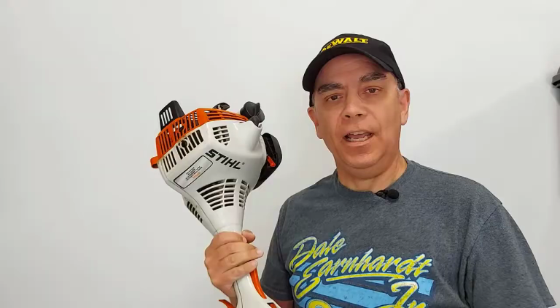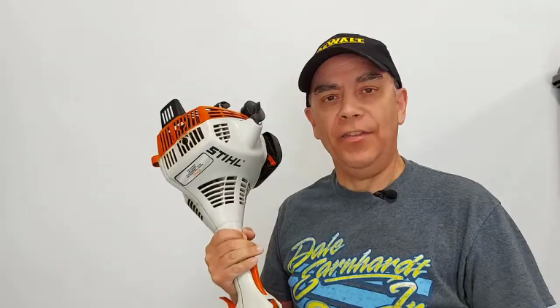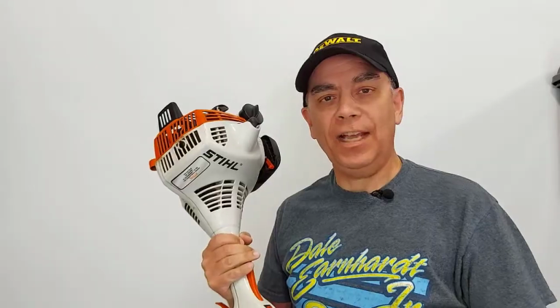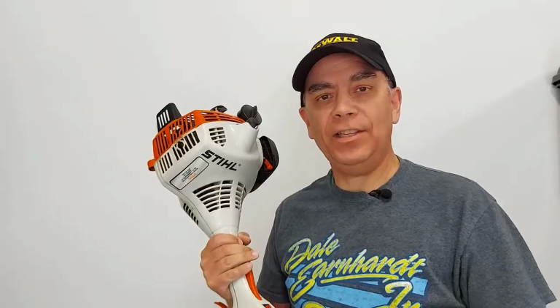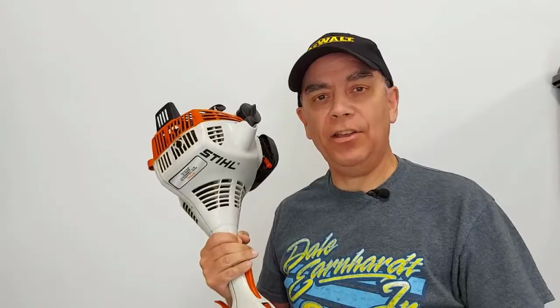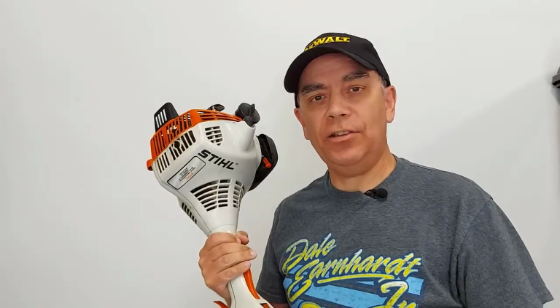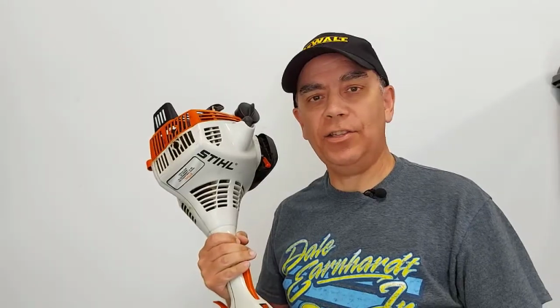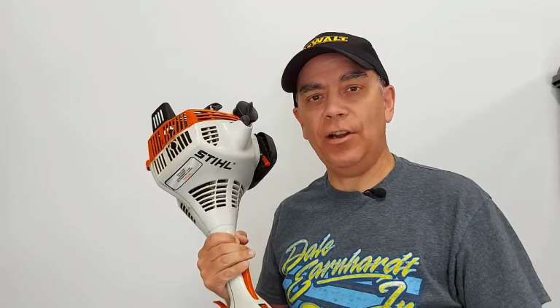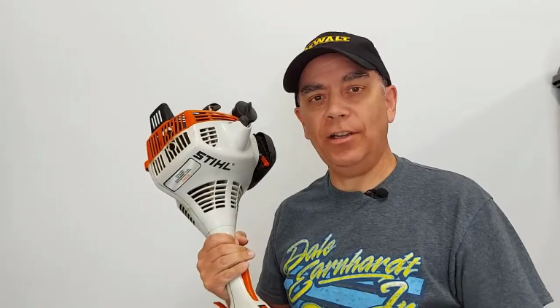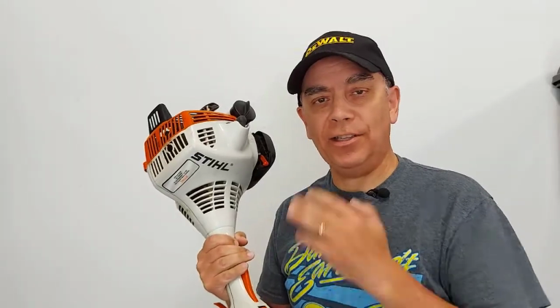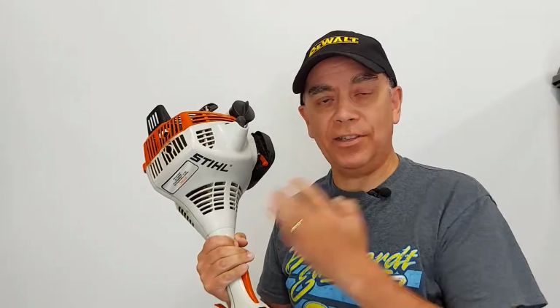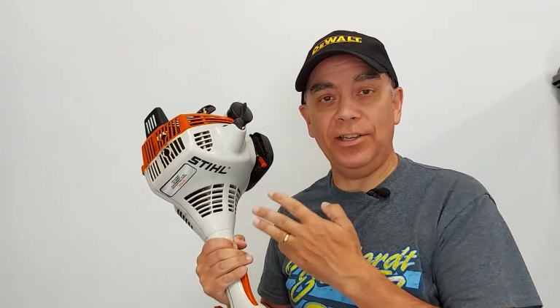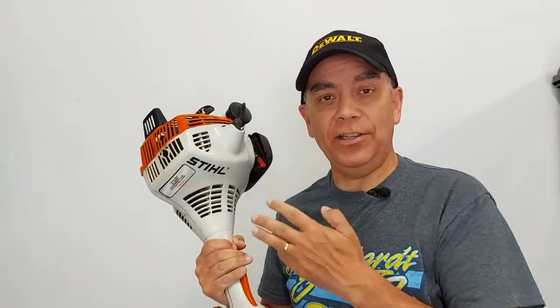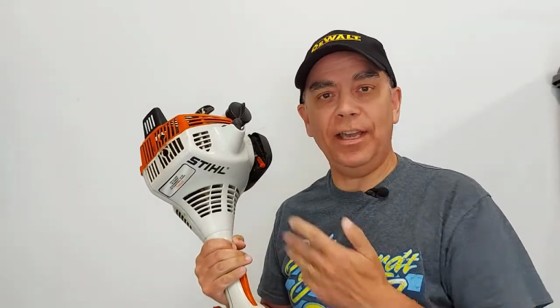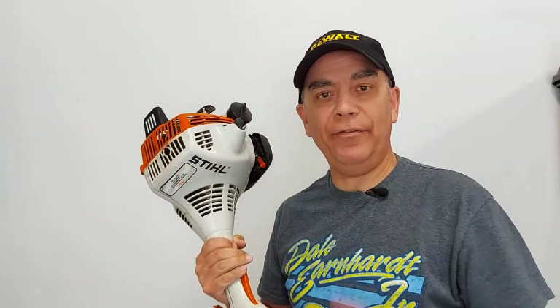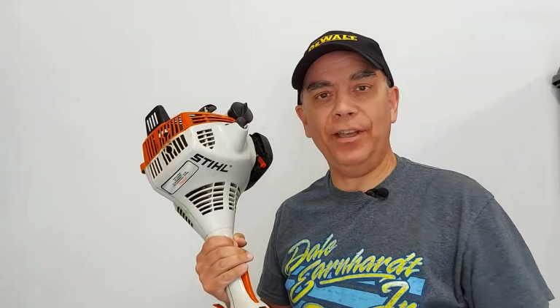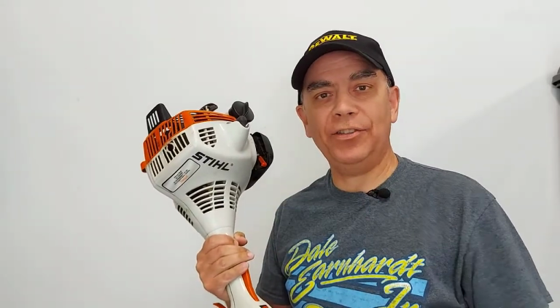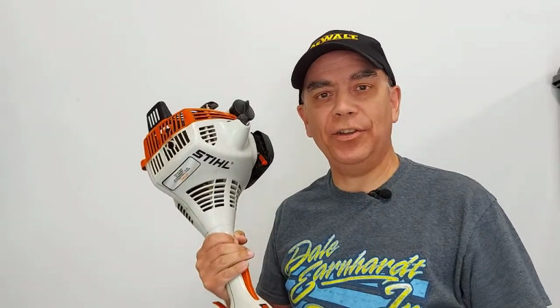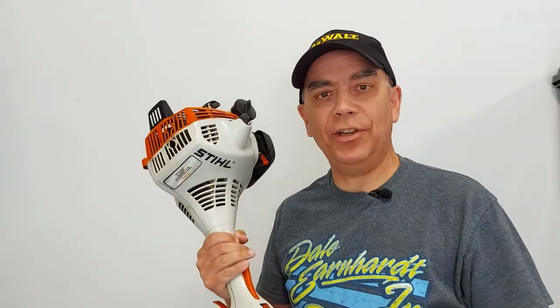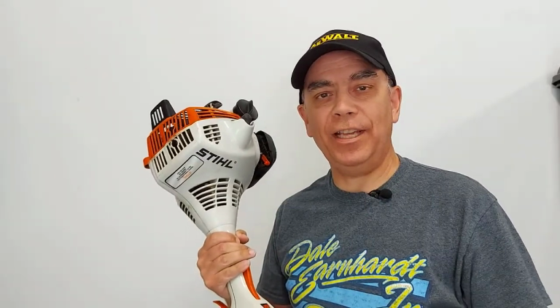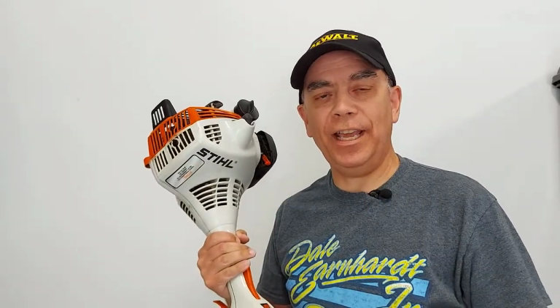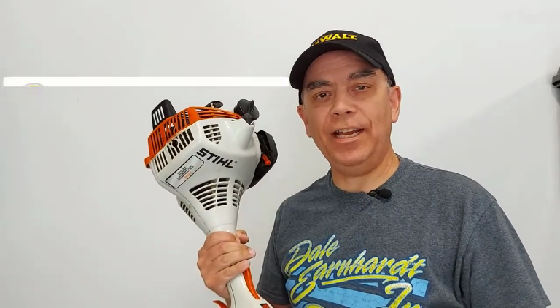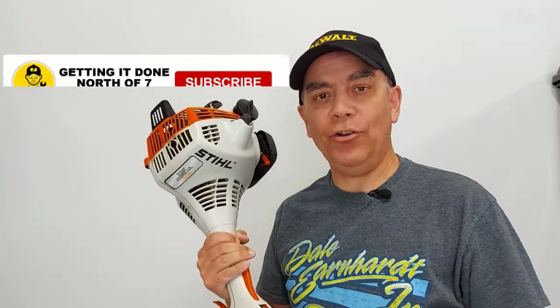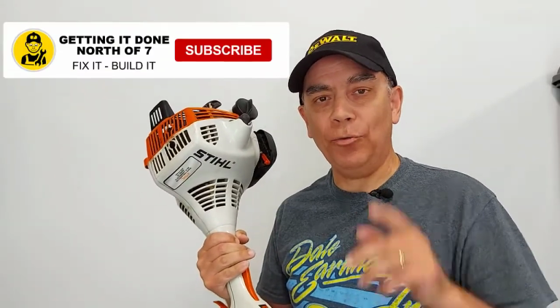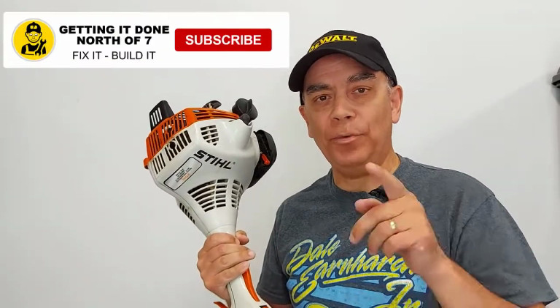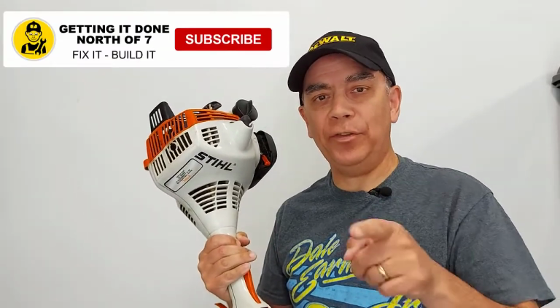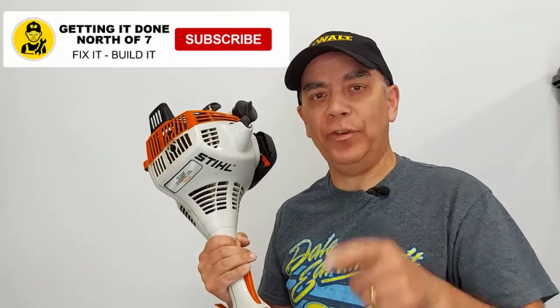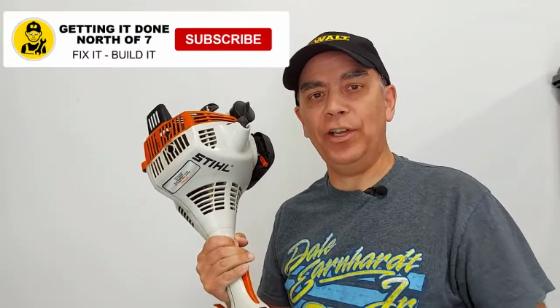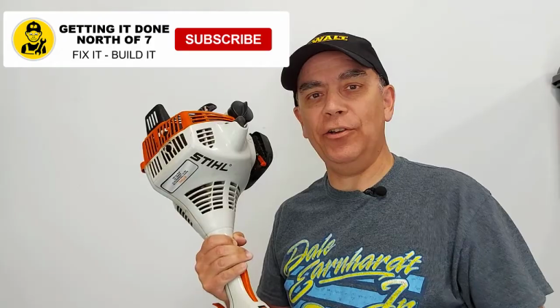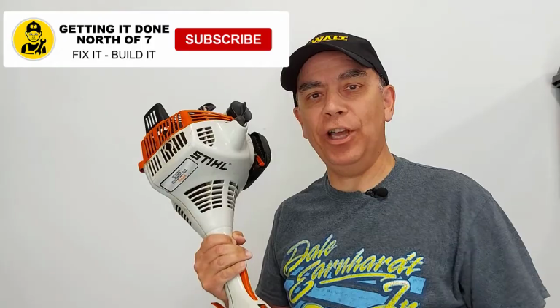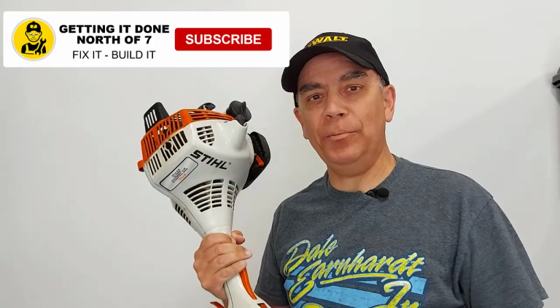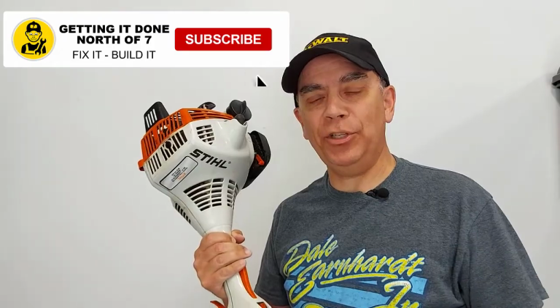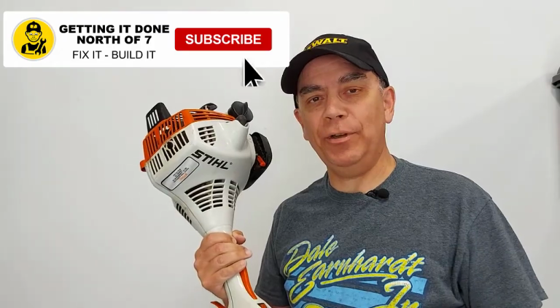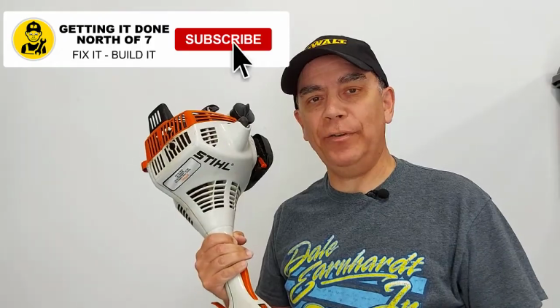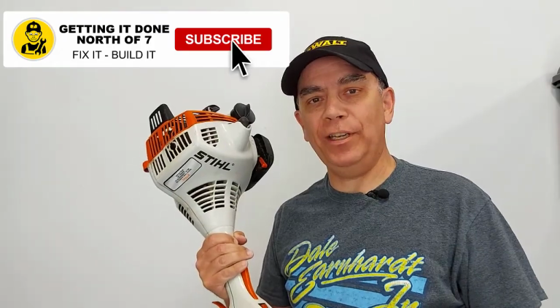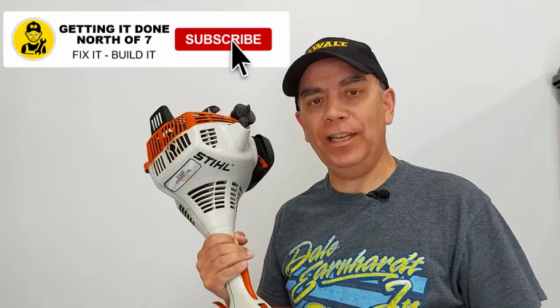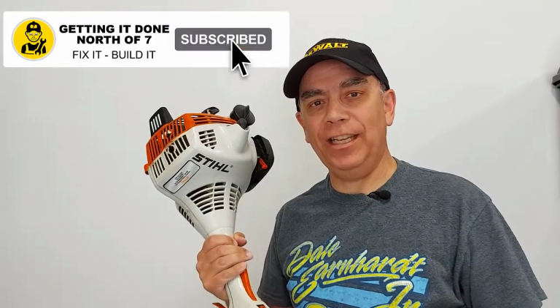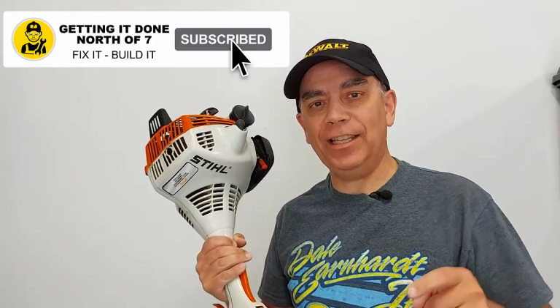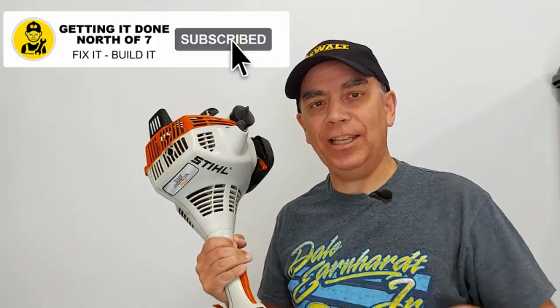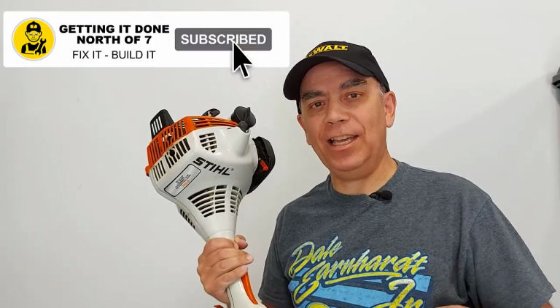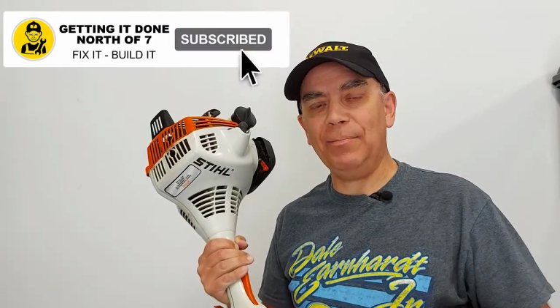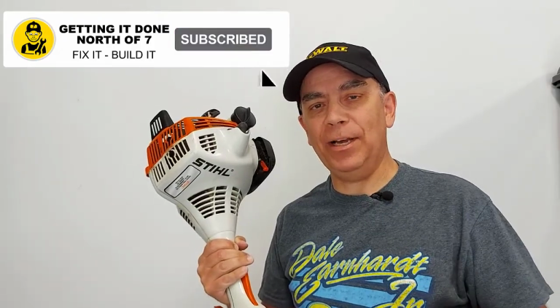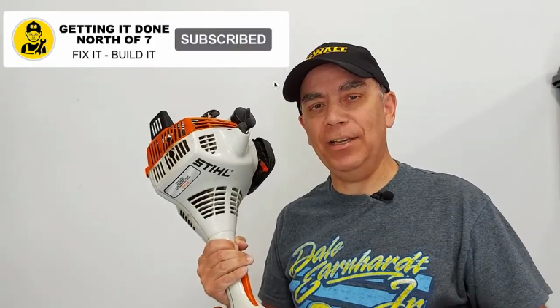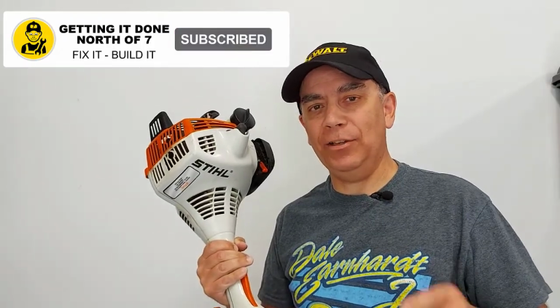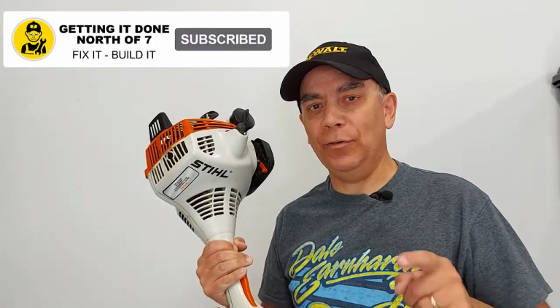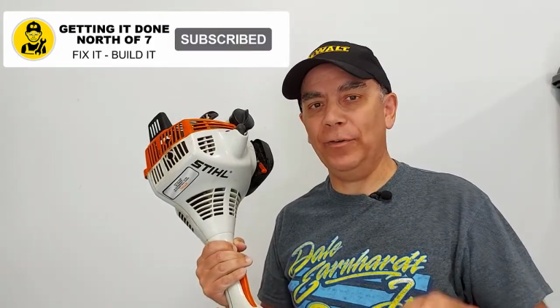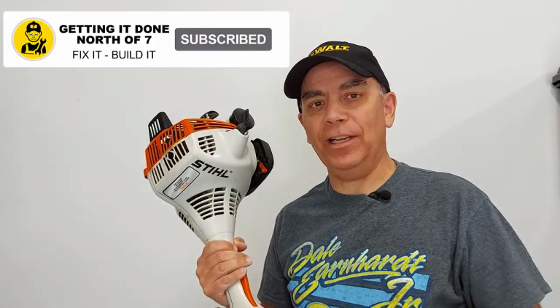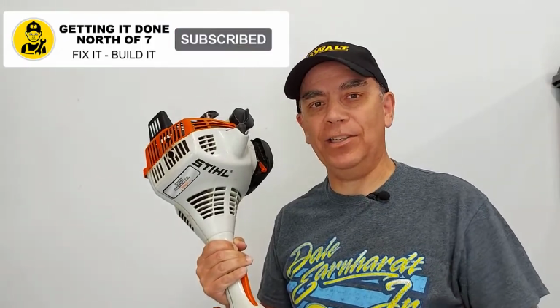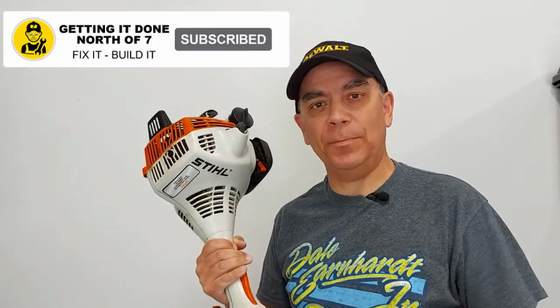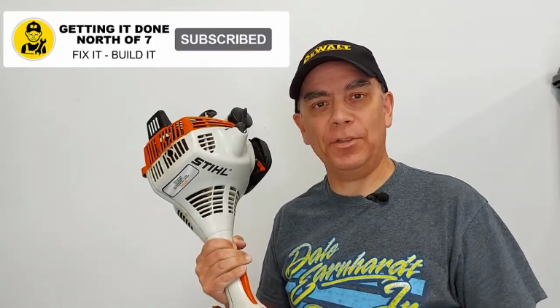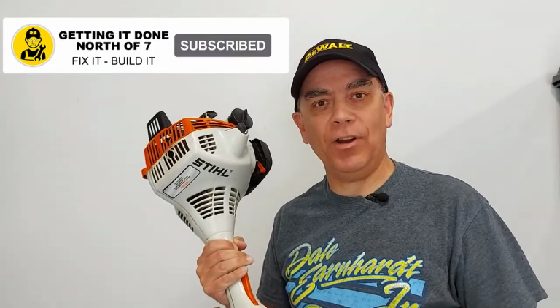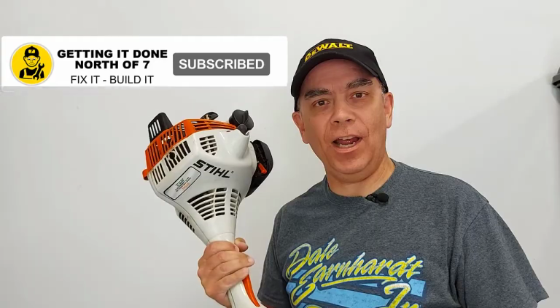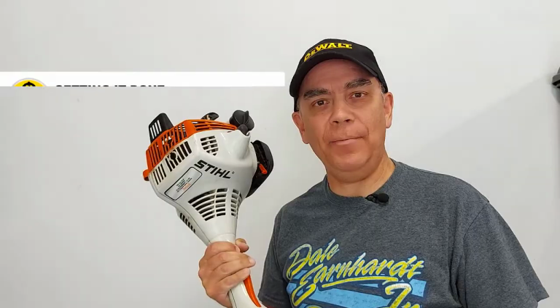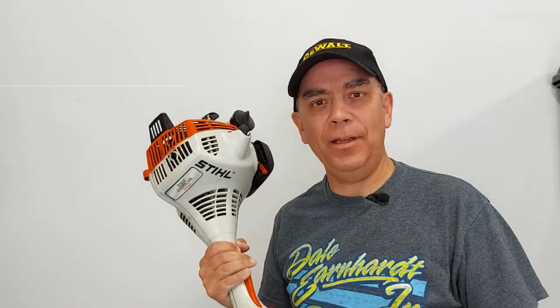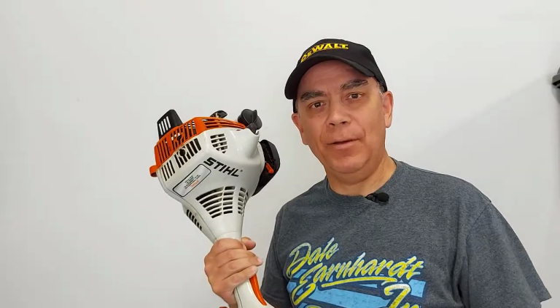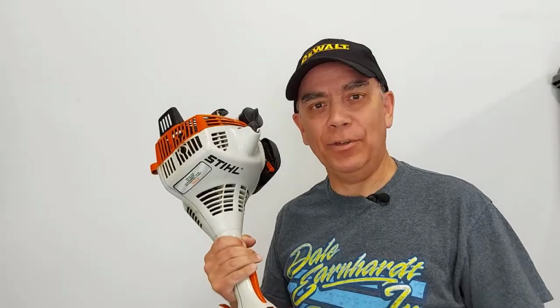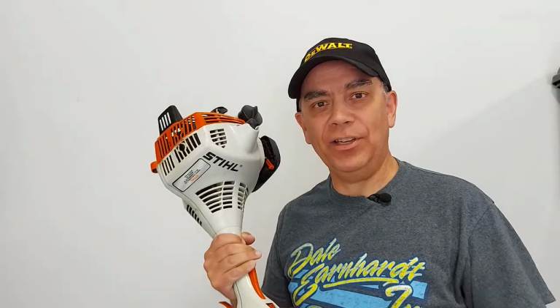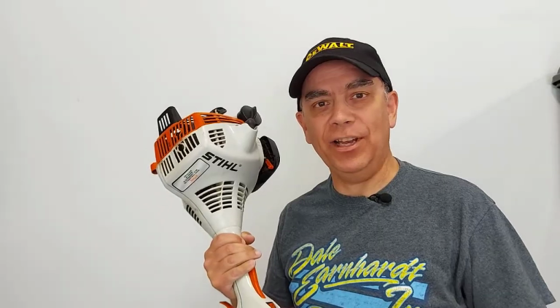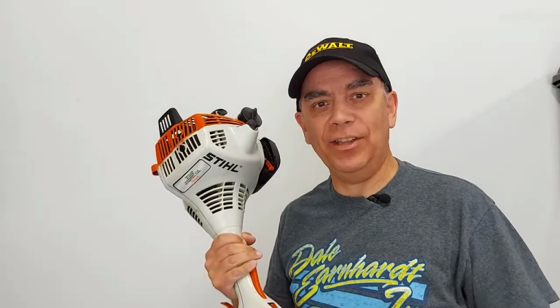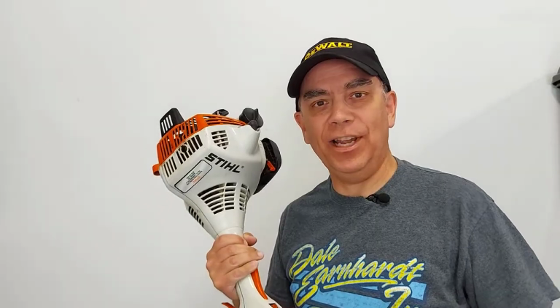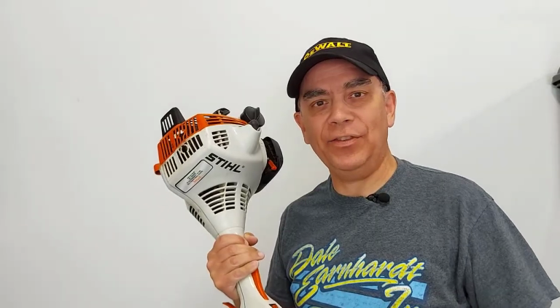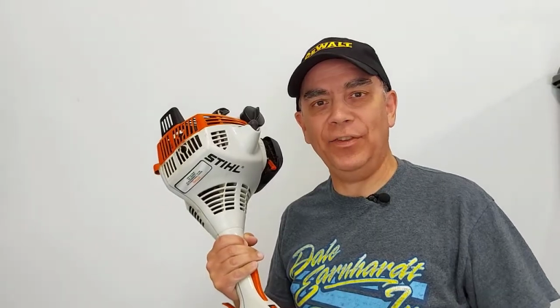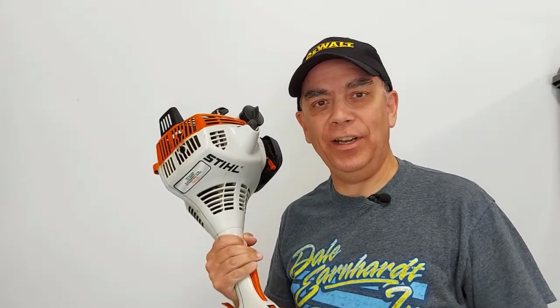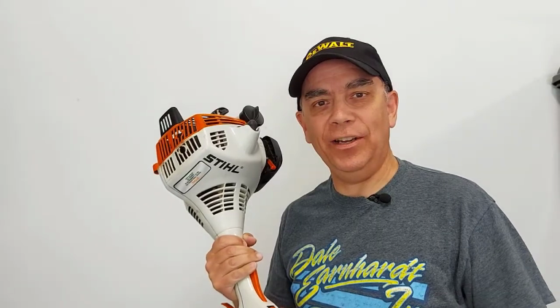And that's how you start a Stihl FS38. I hope this video helps you. If it did, hit the like button, don't forget to subscribe, and we'll see you on the next video.